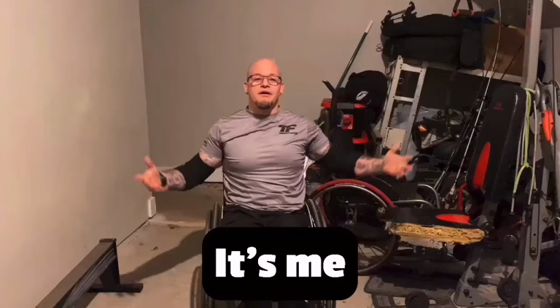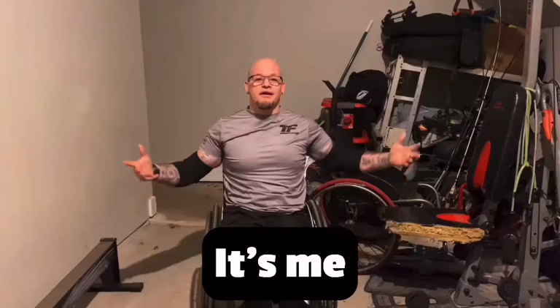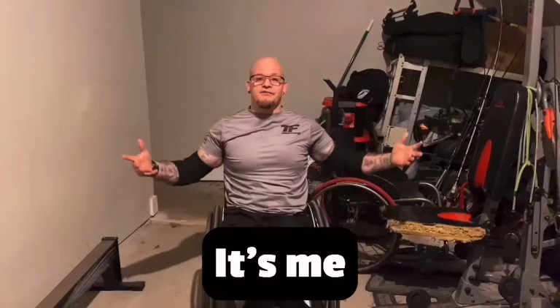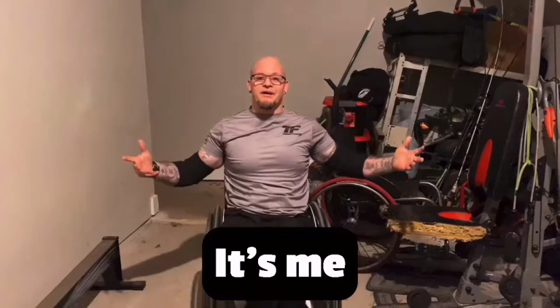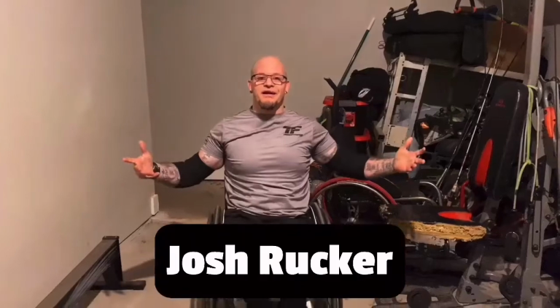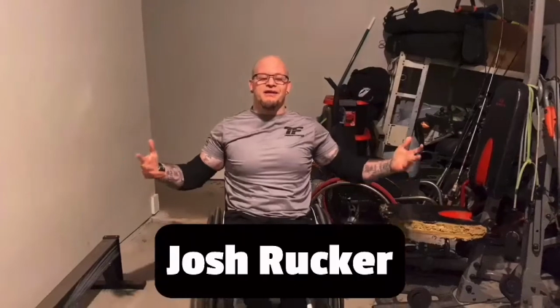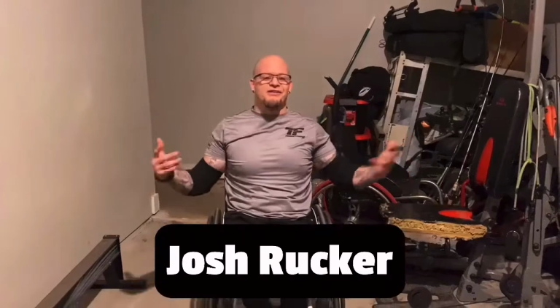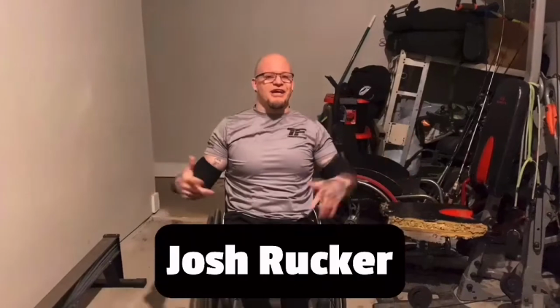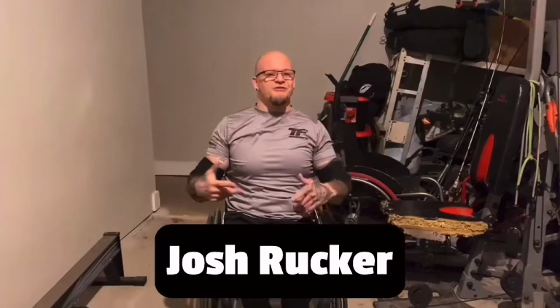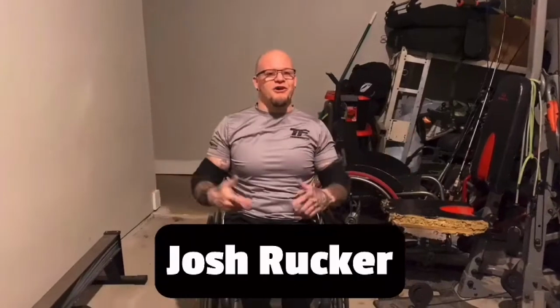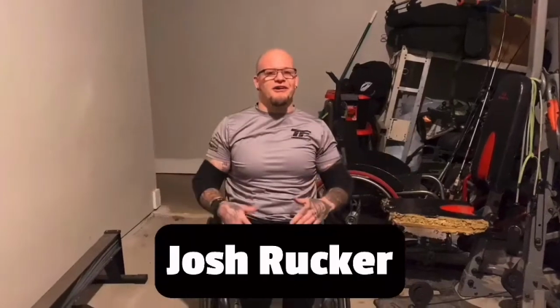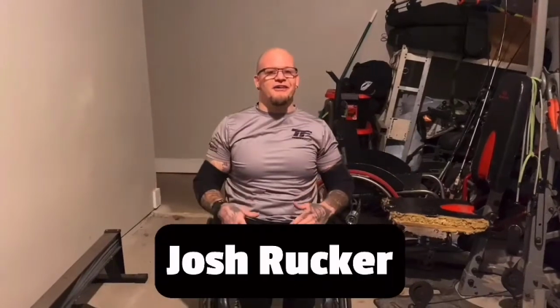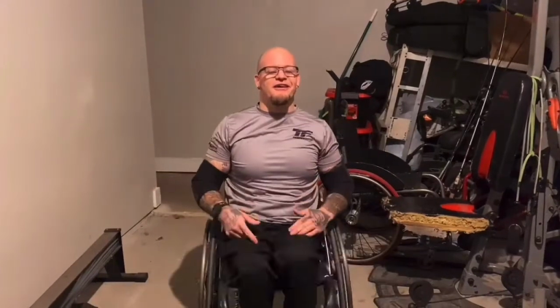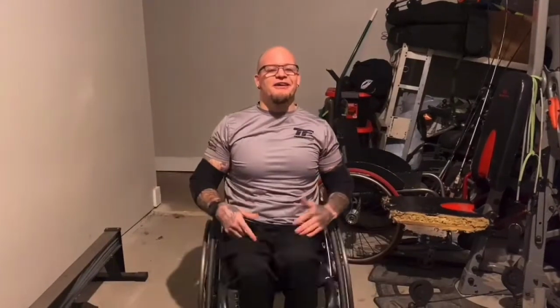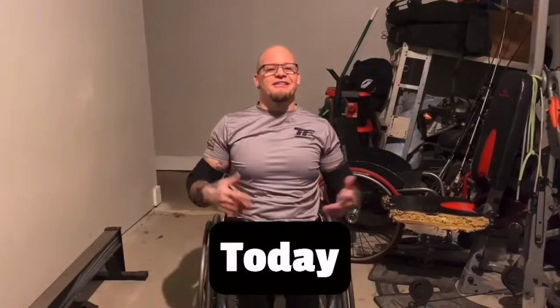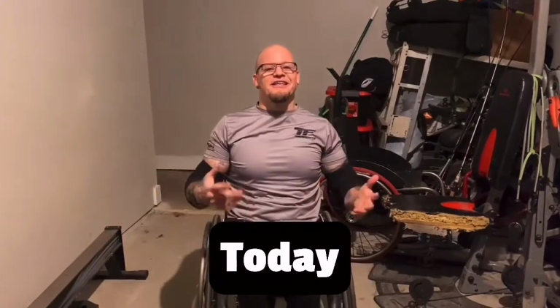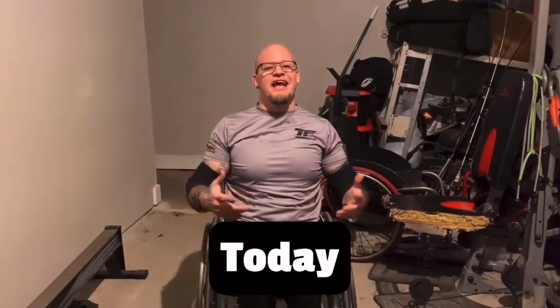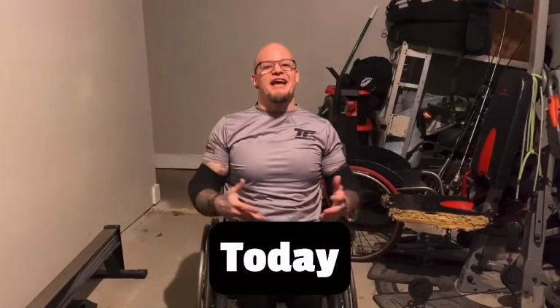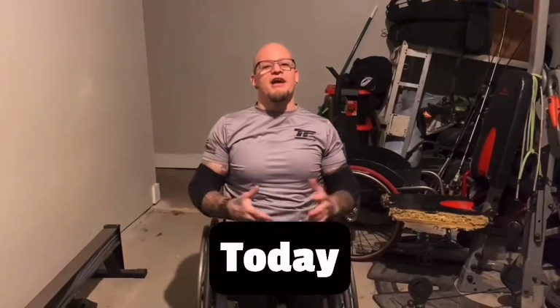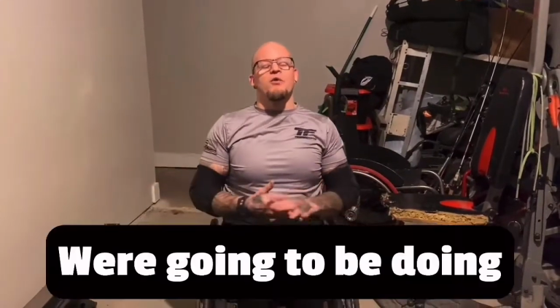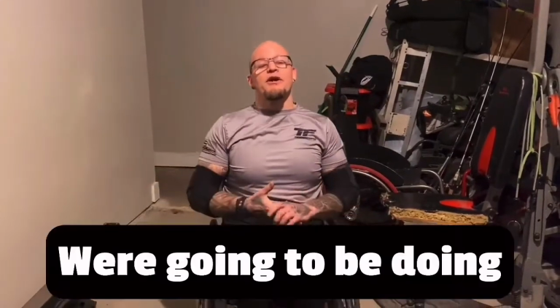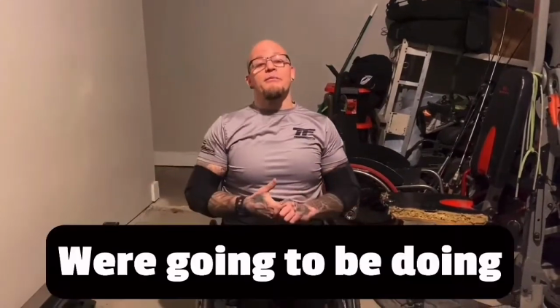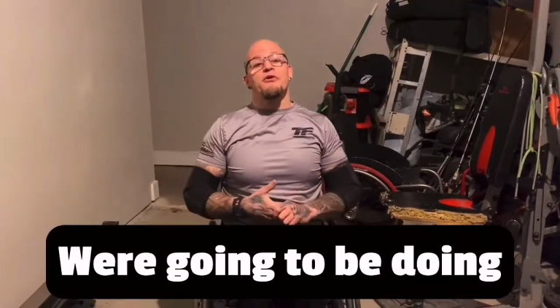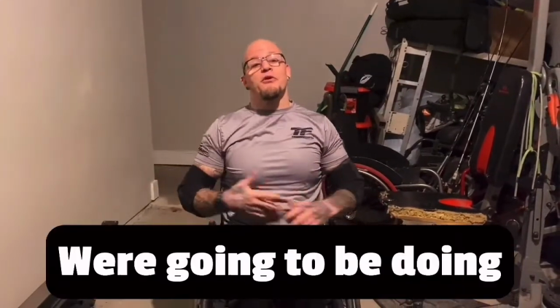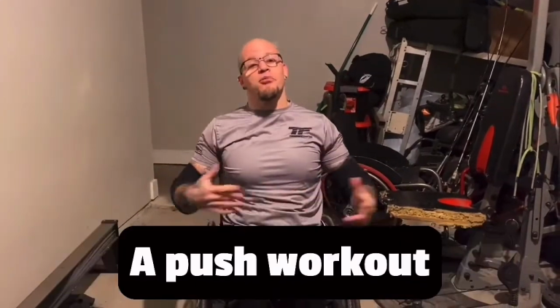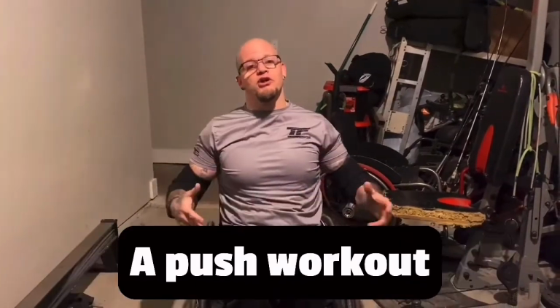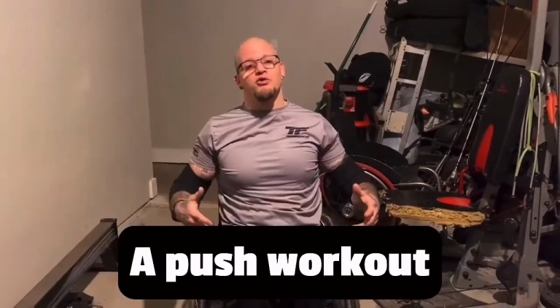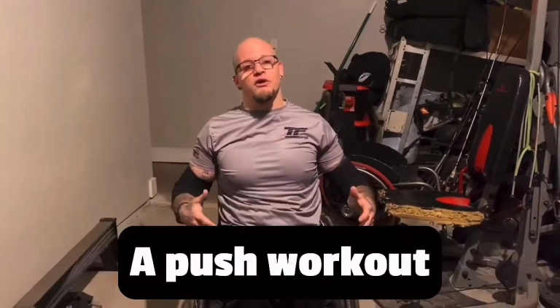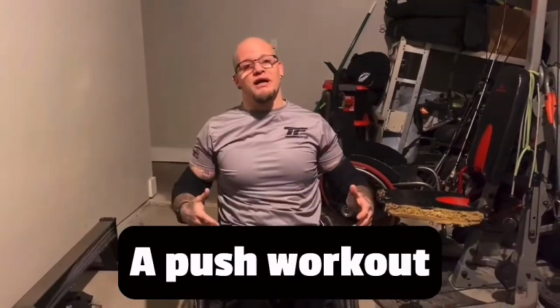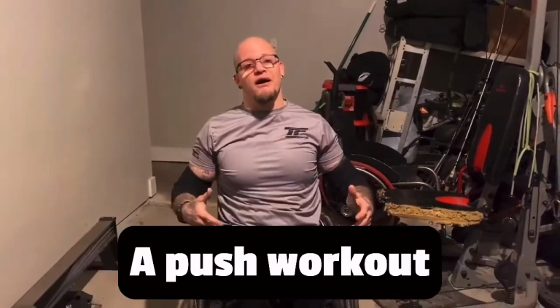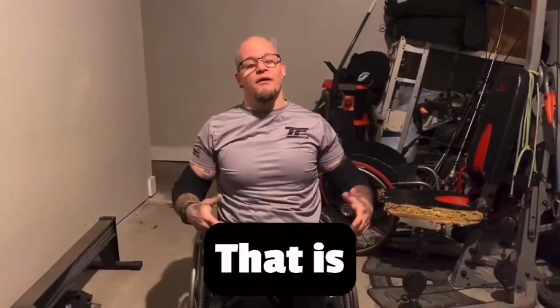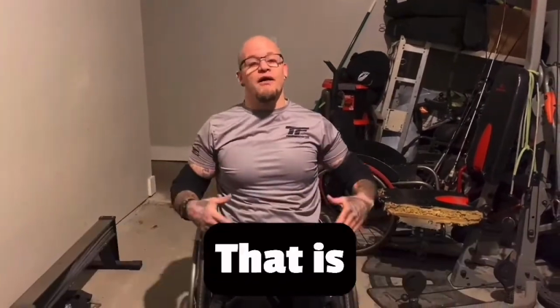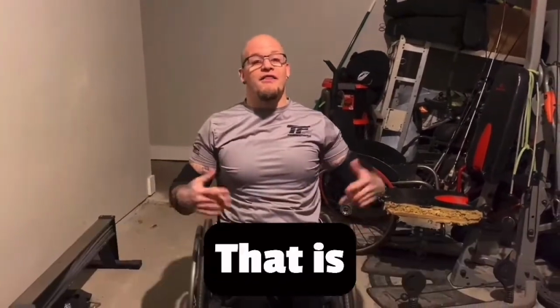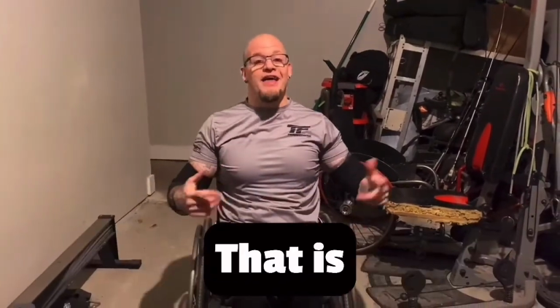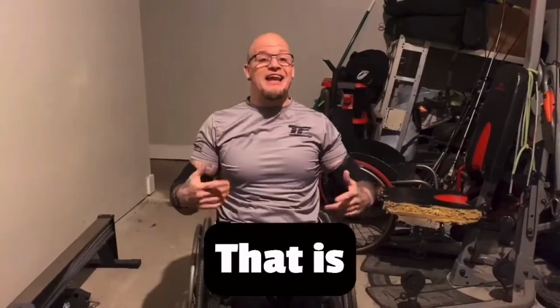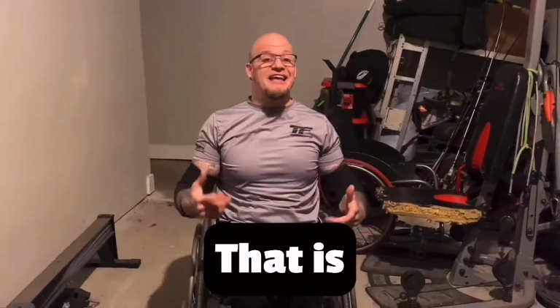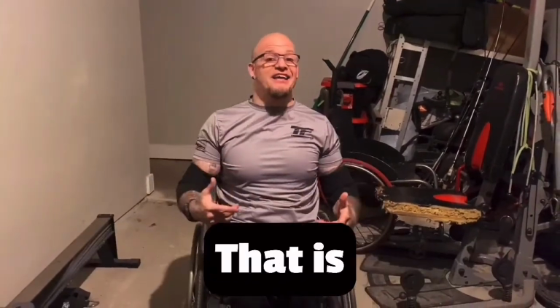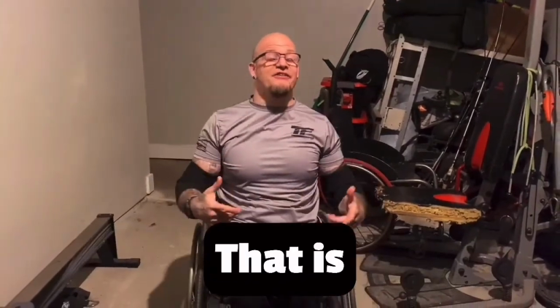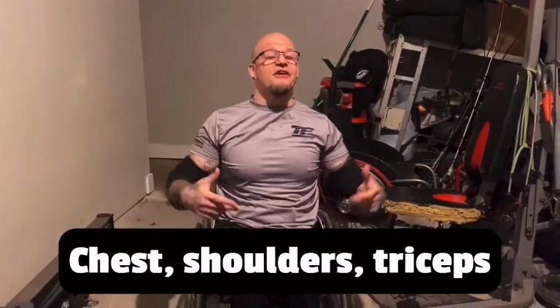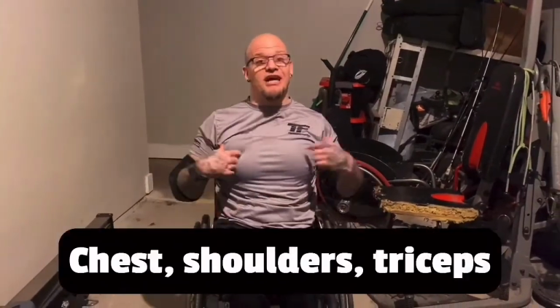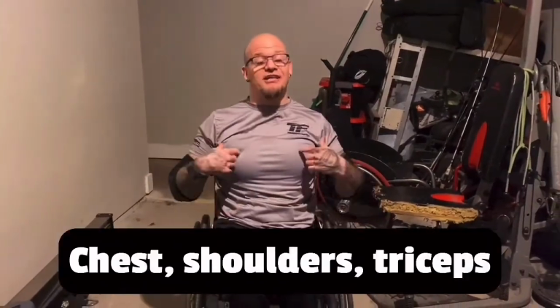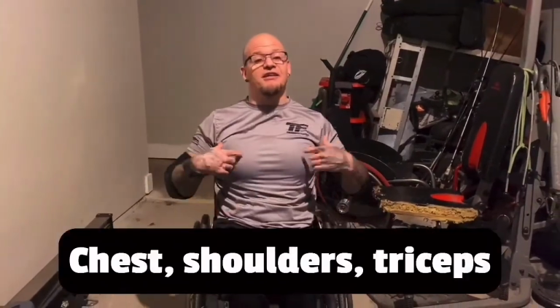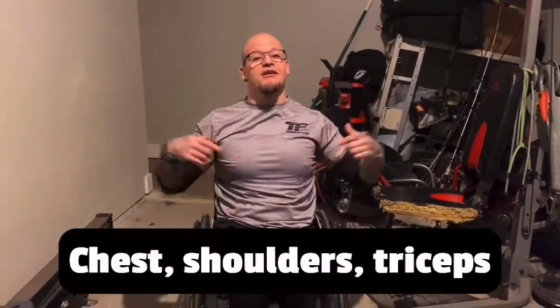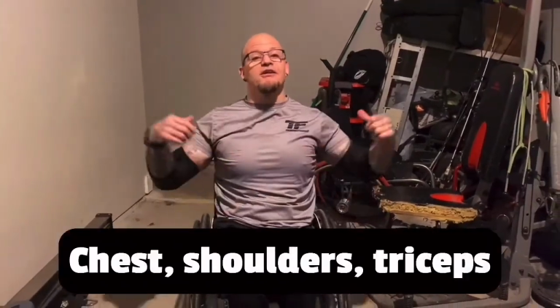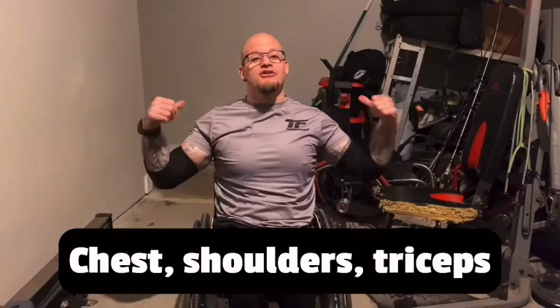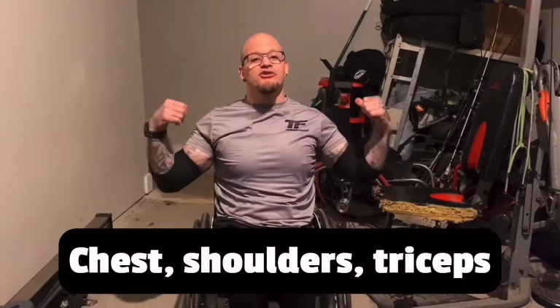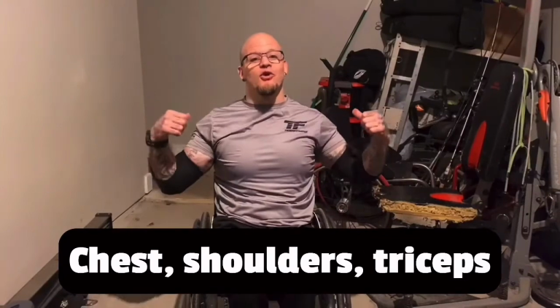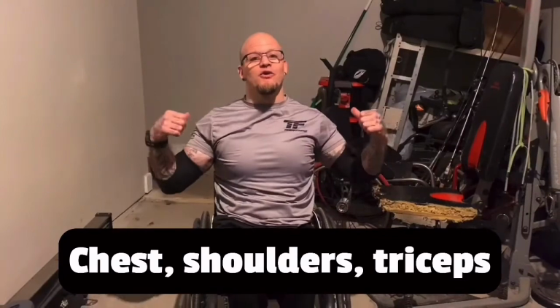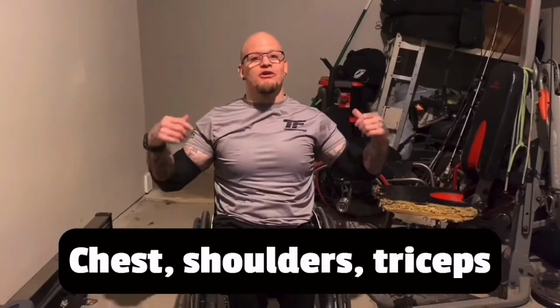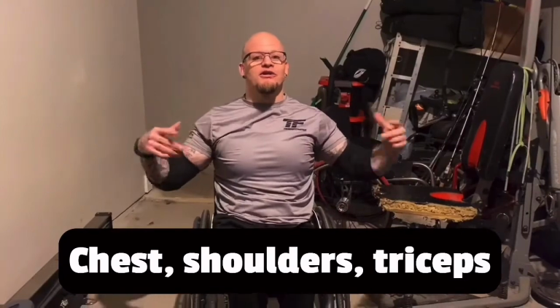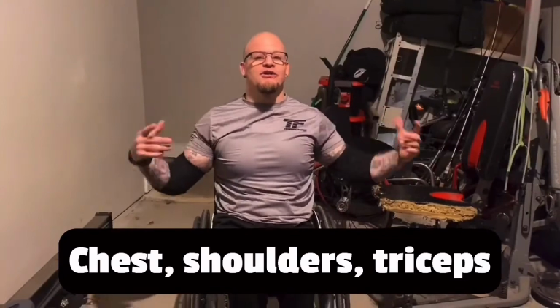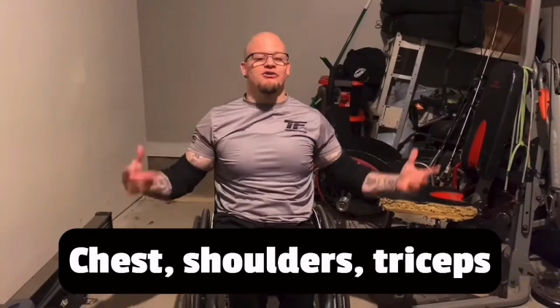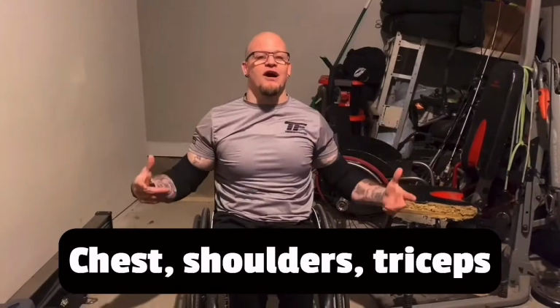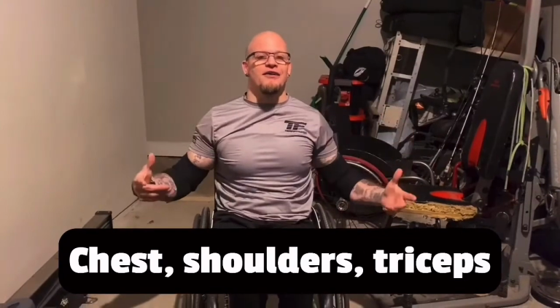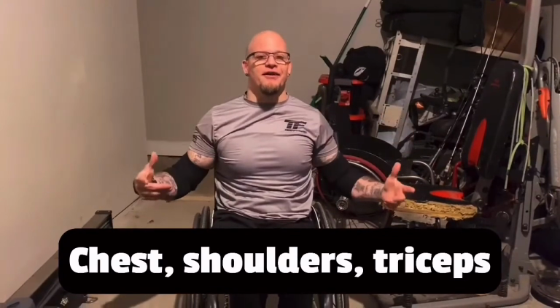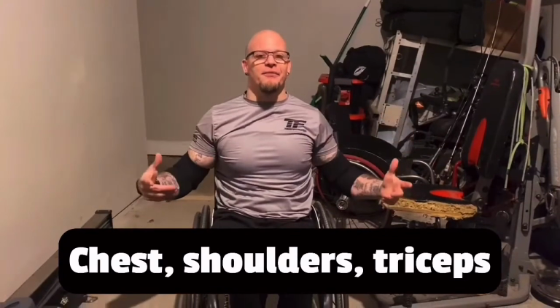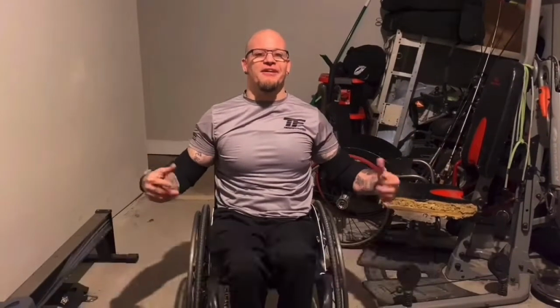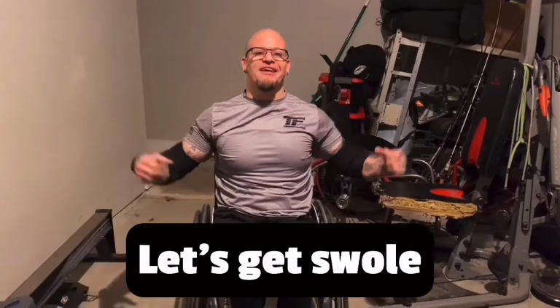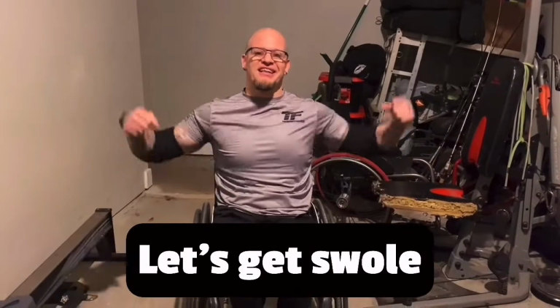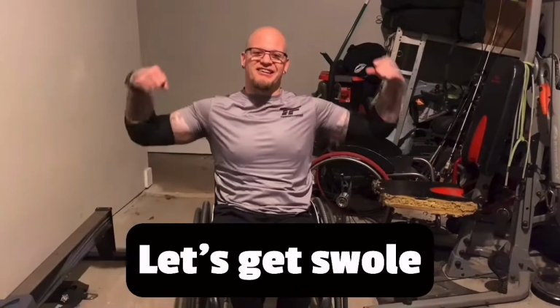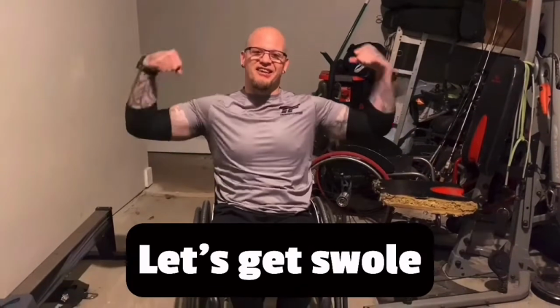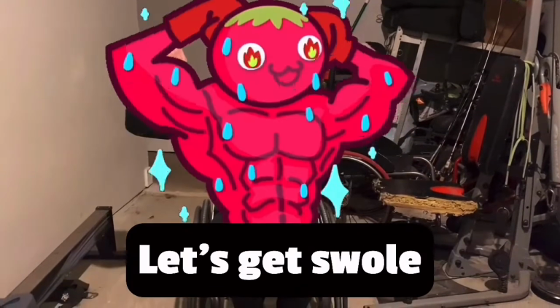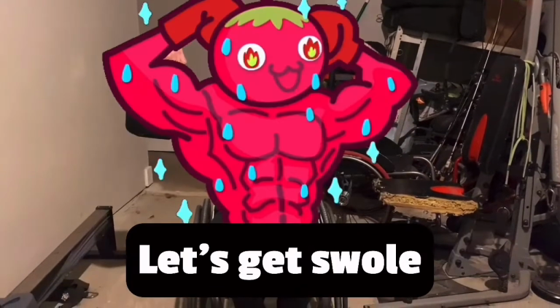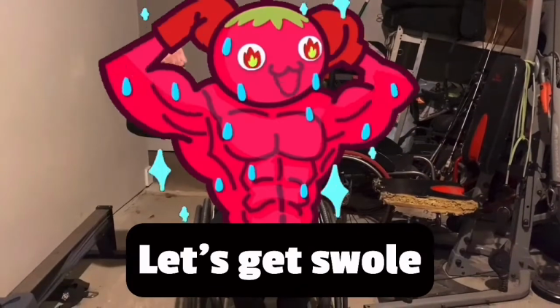It's me, Josh Rucker. Today we're going to be doing a push workout — that is chest, shoulders, triceps. Let's get swole.